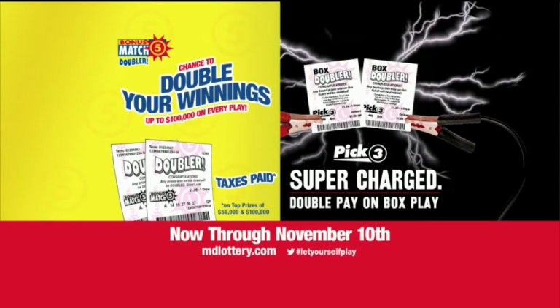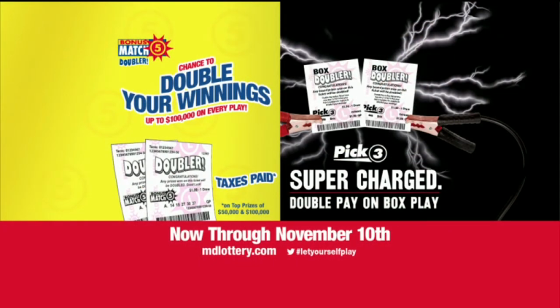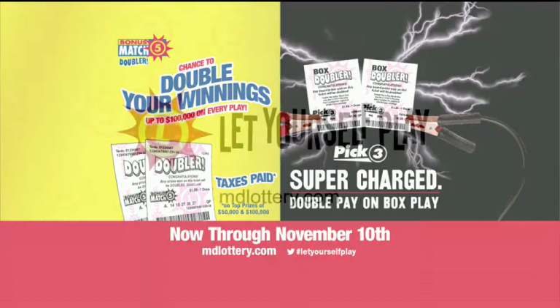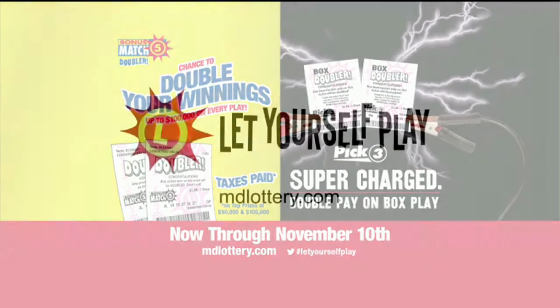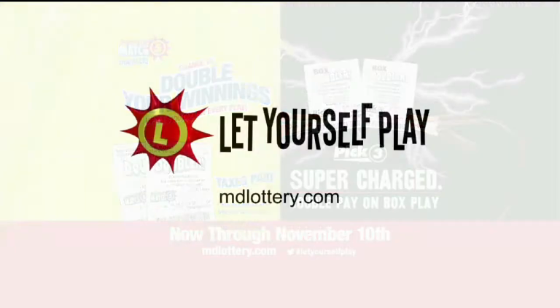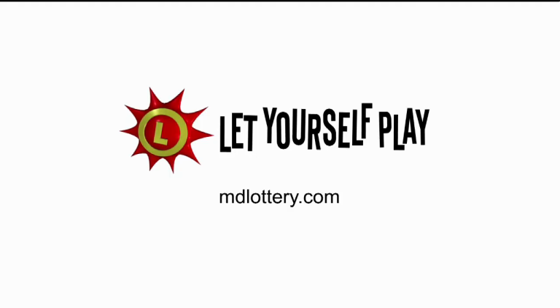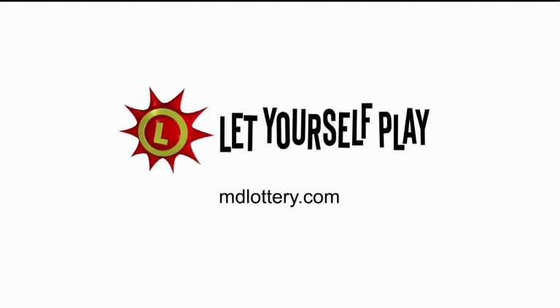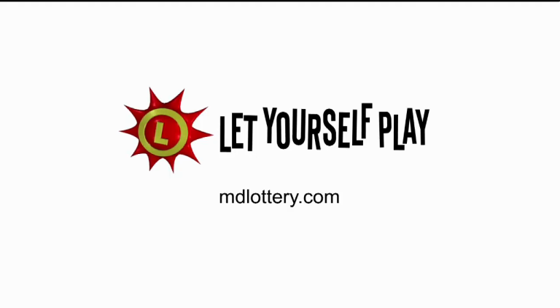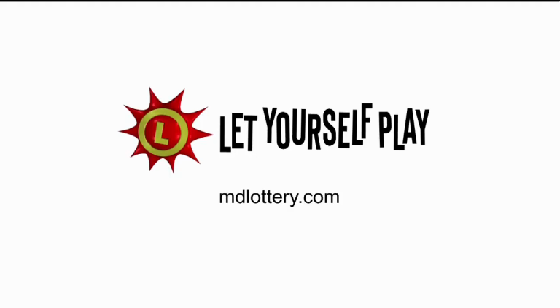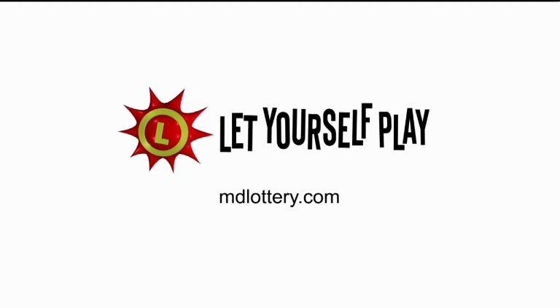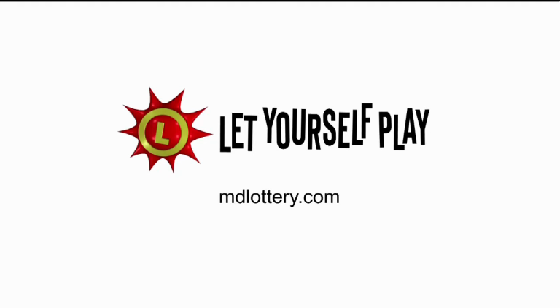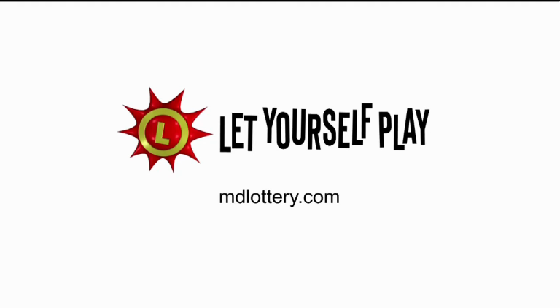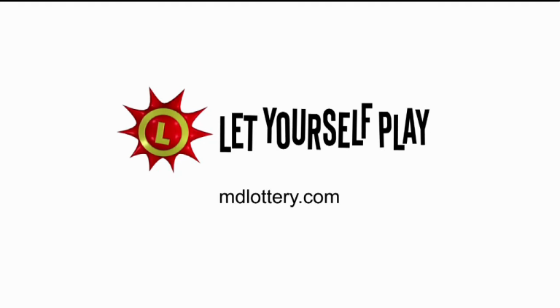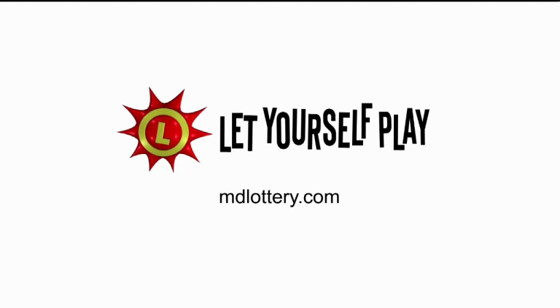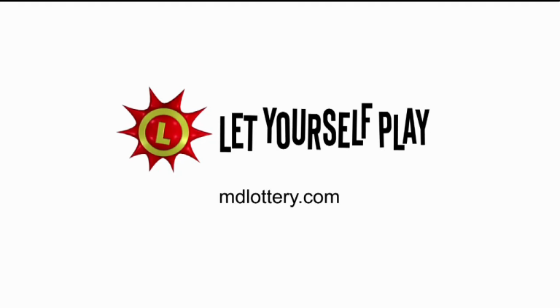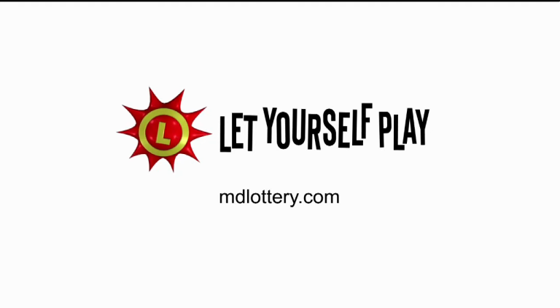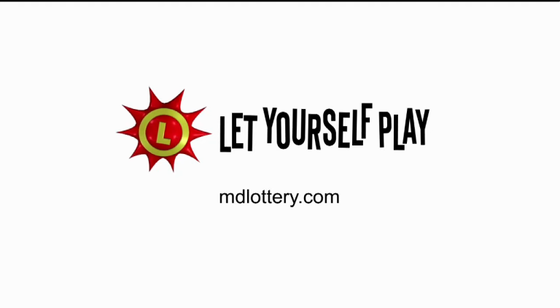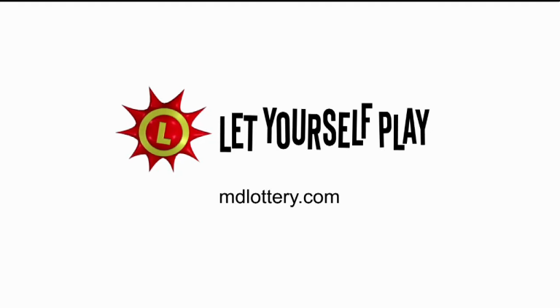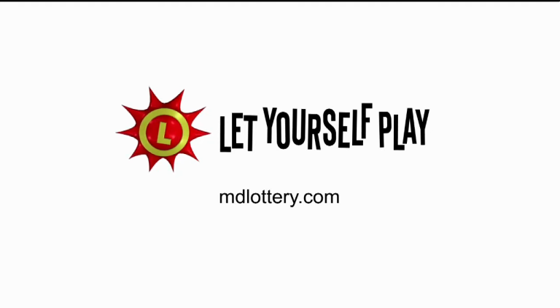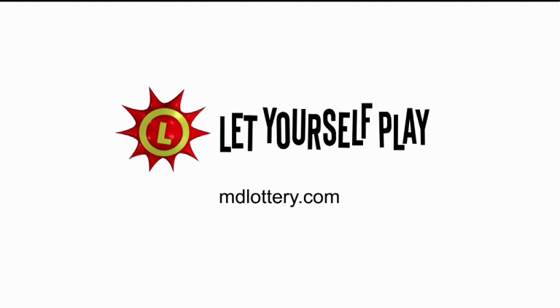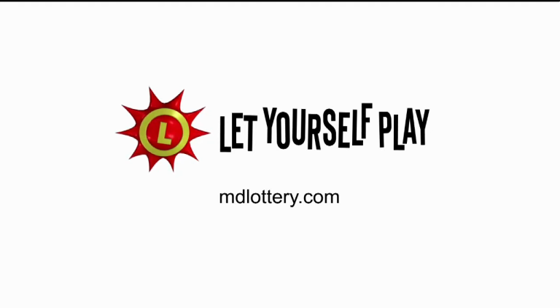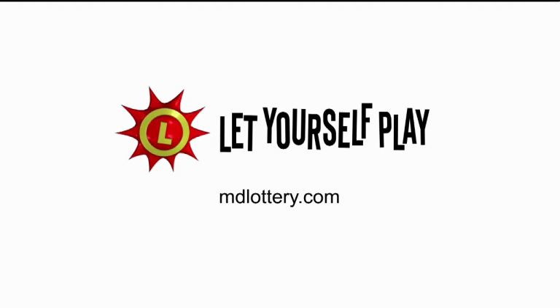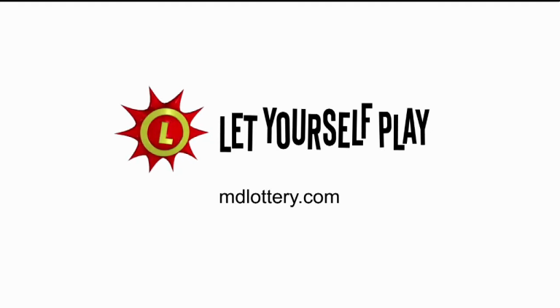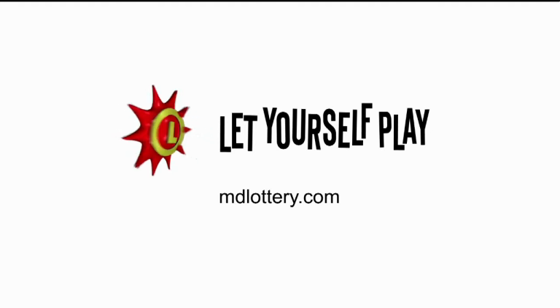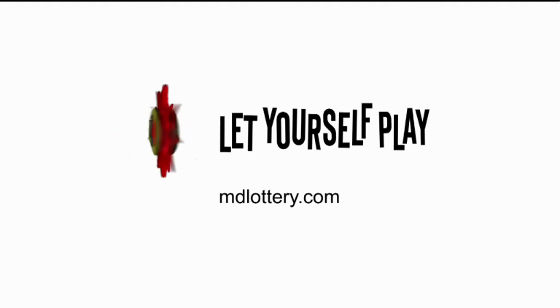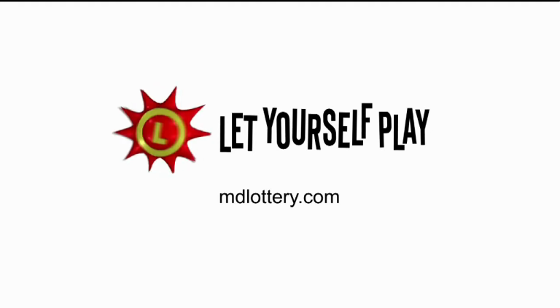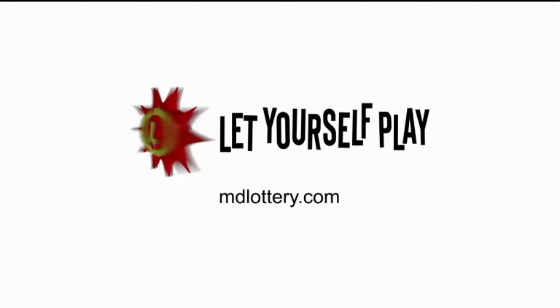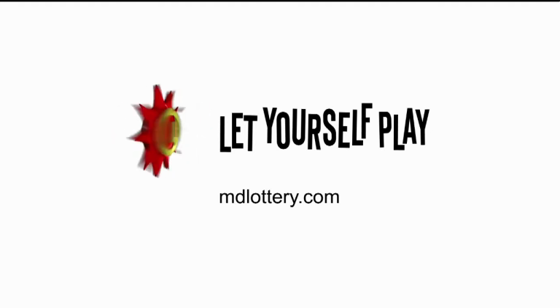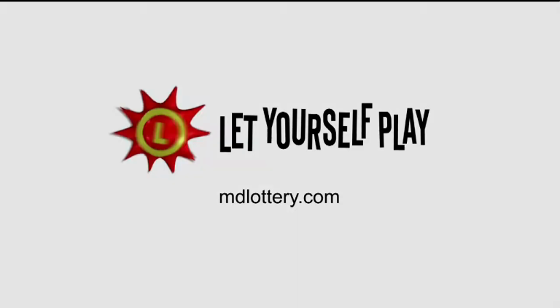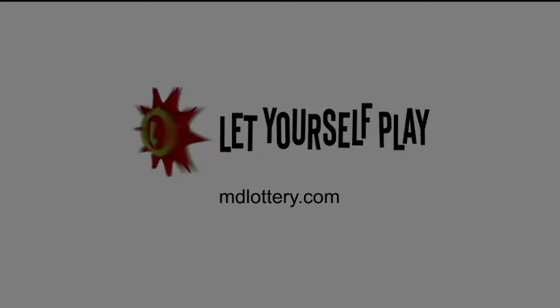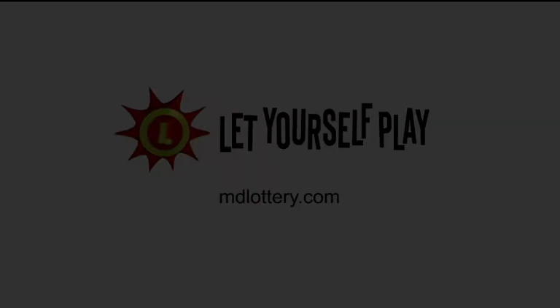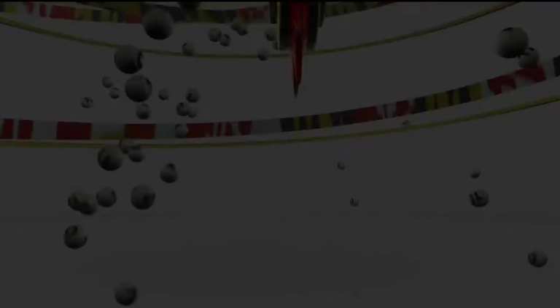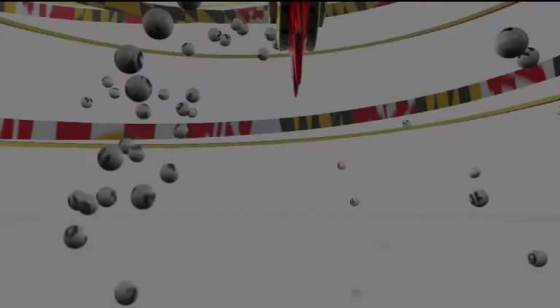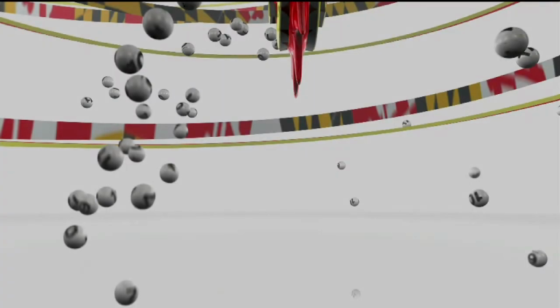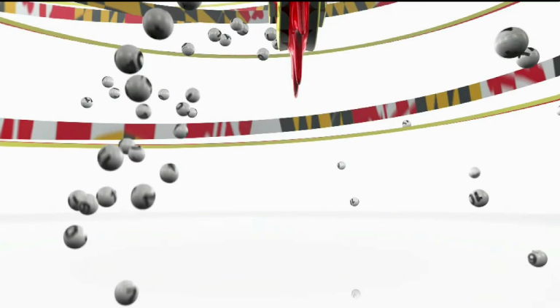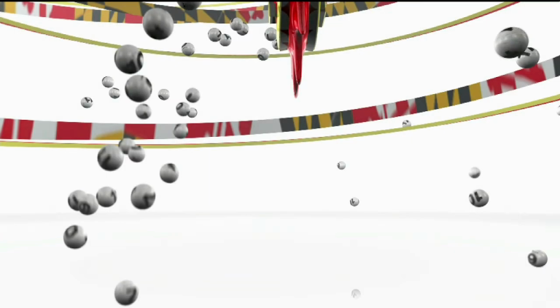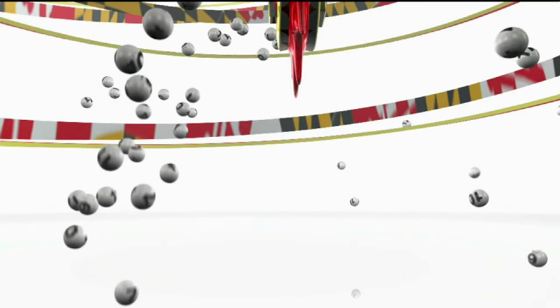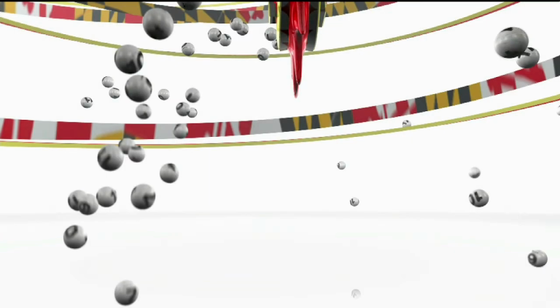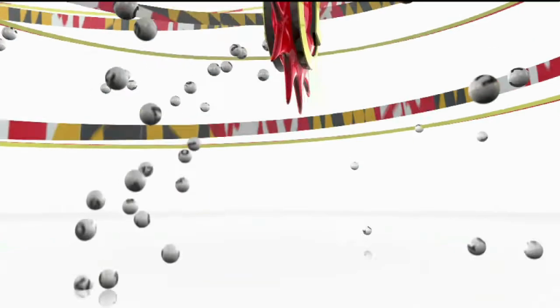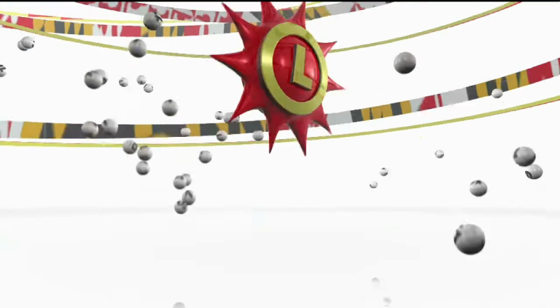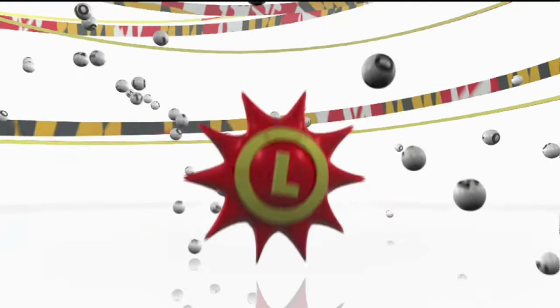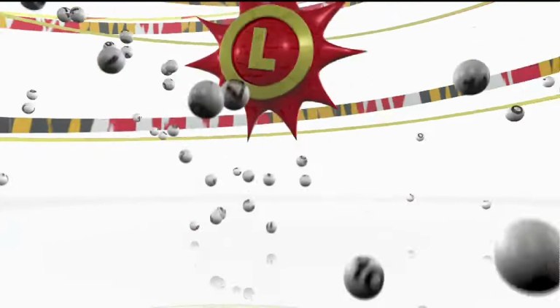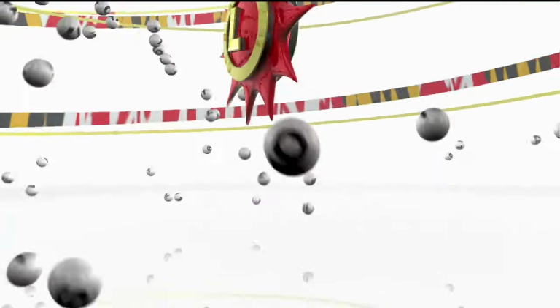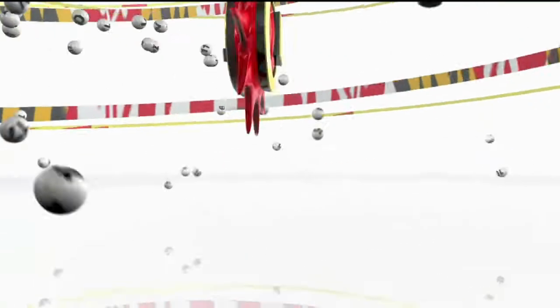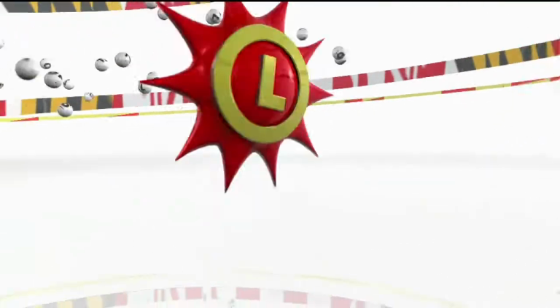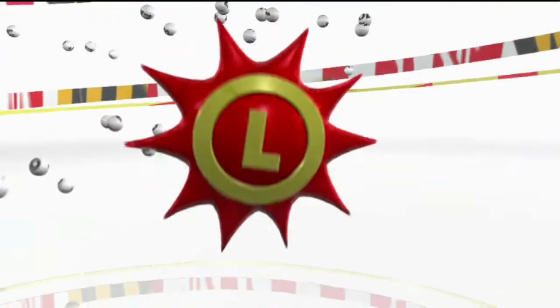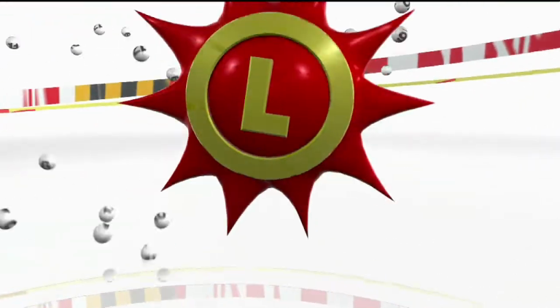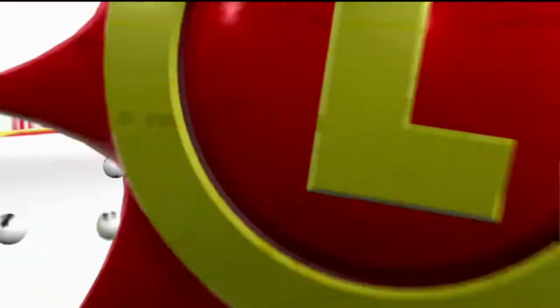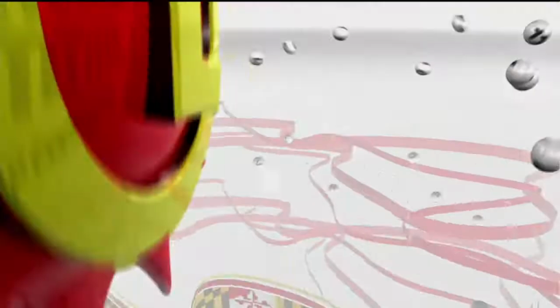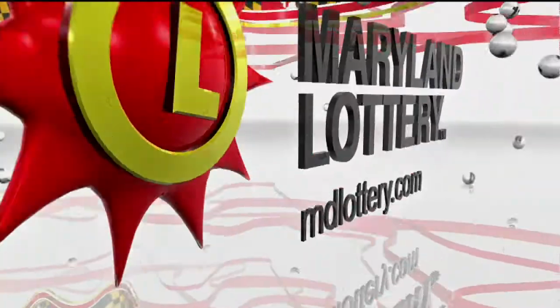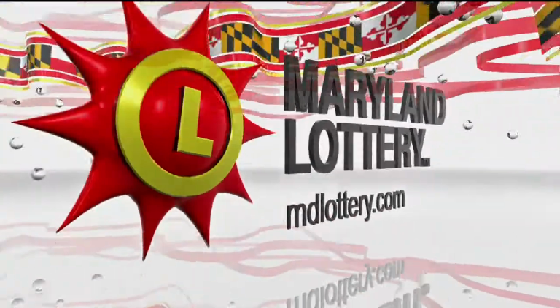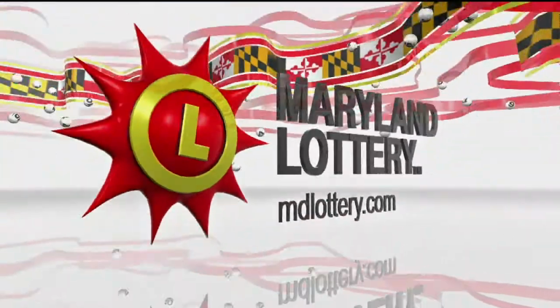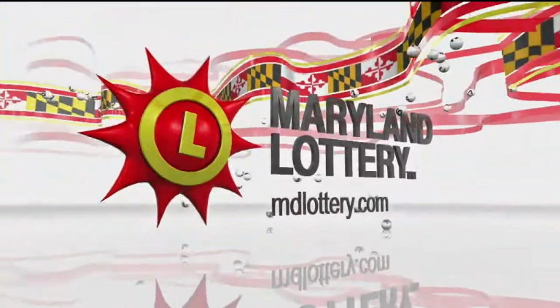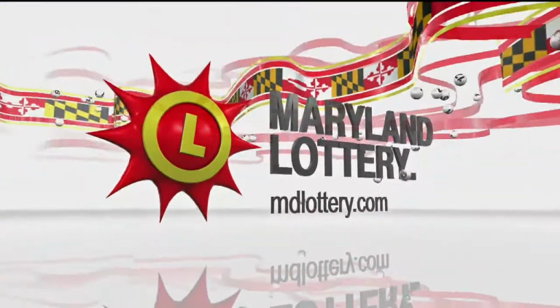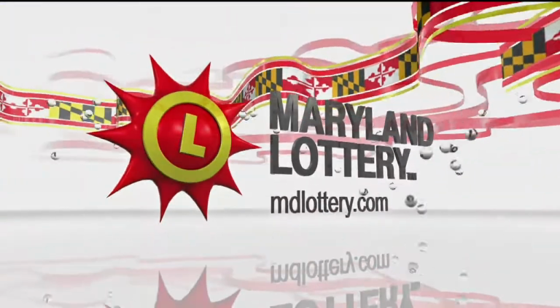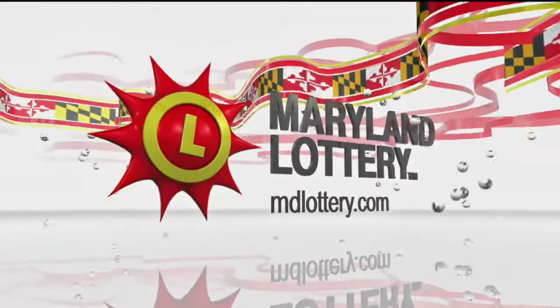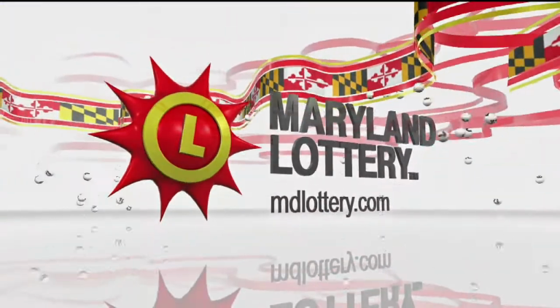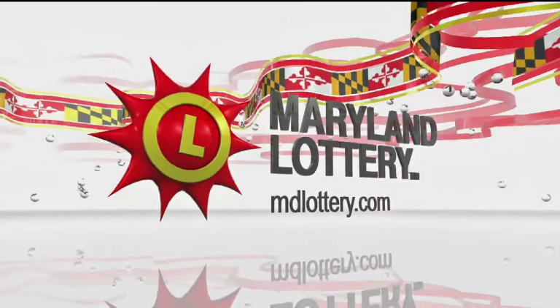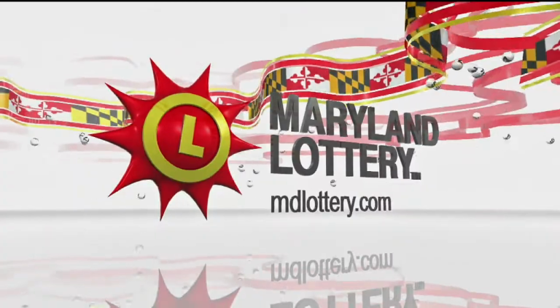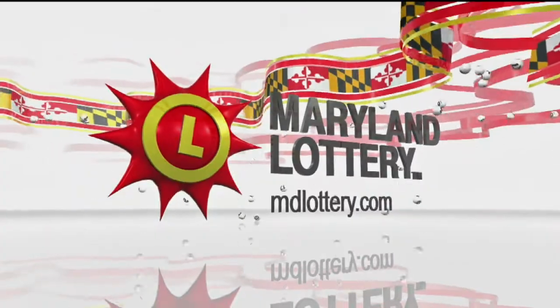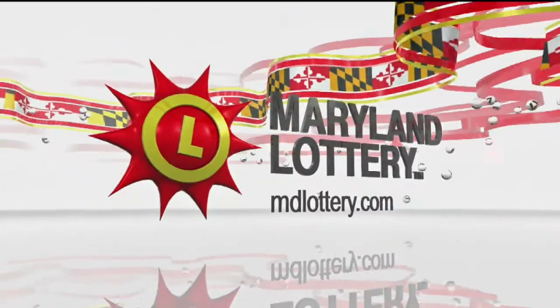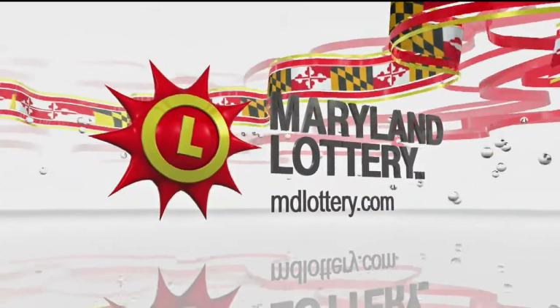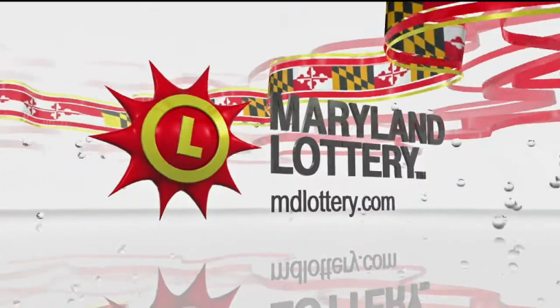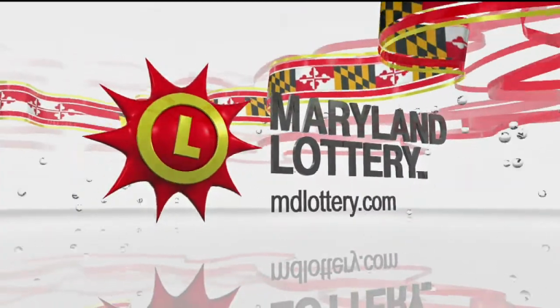The Maryland Lottery, let yourself play. The Maryland Lottery, let yourself play.